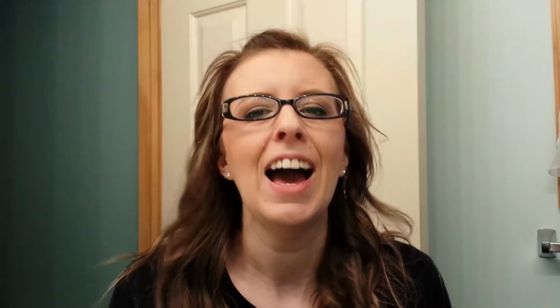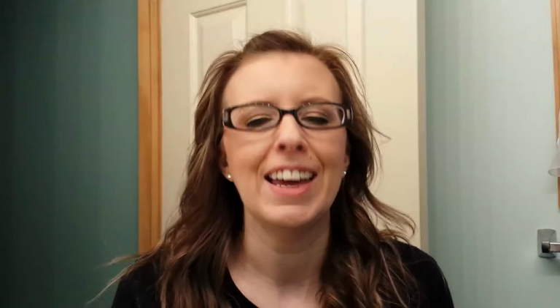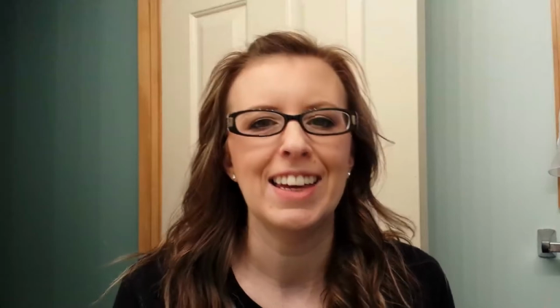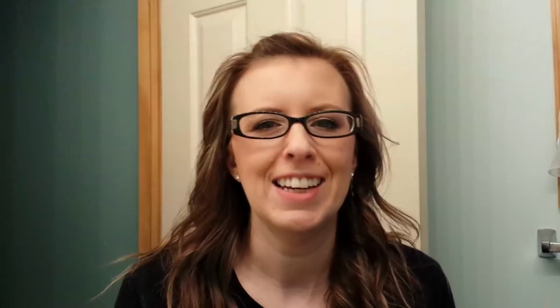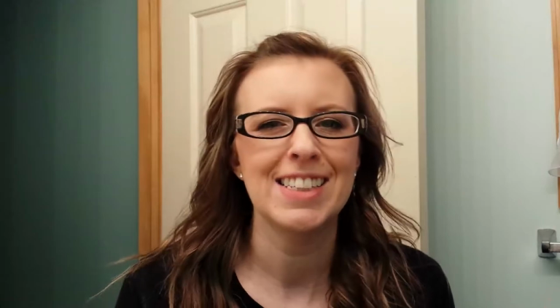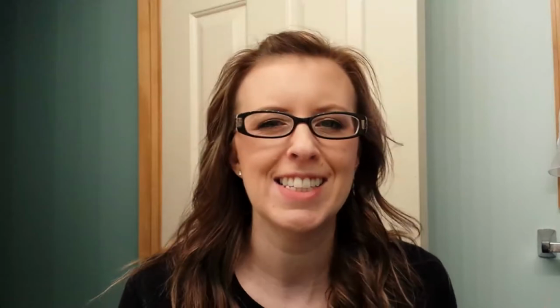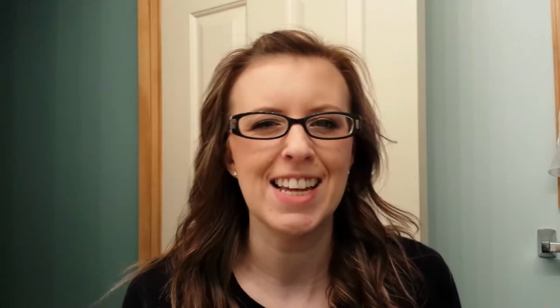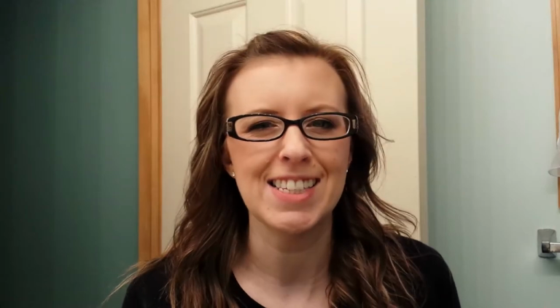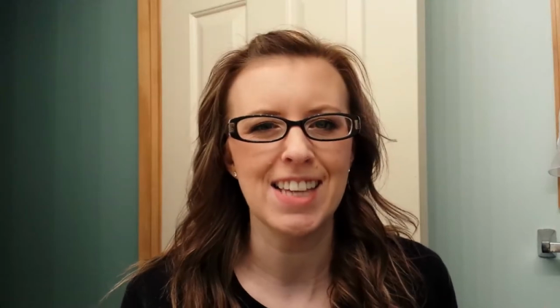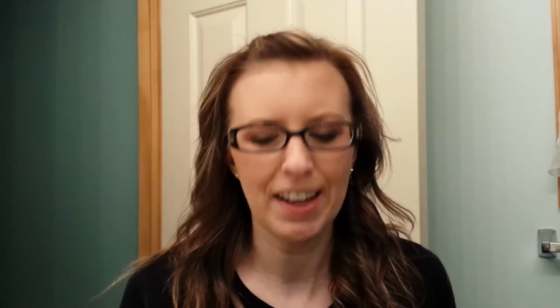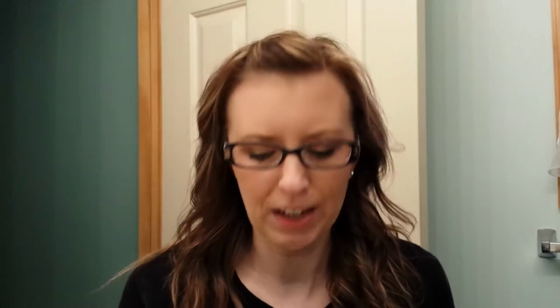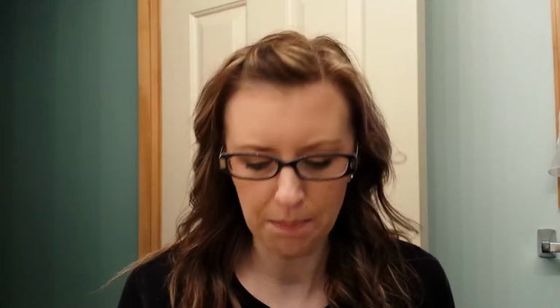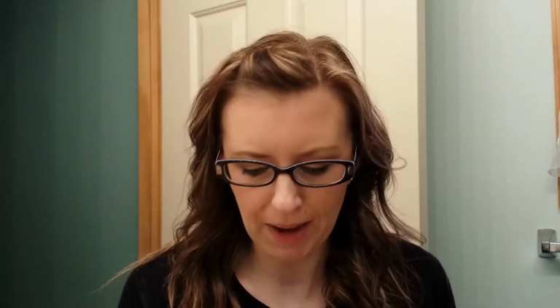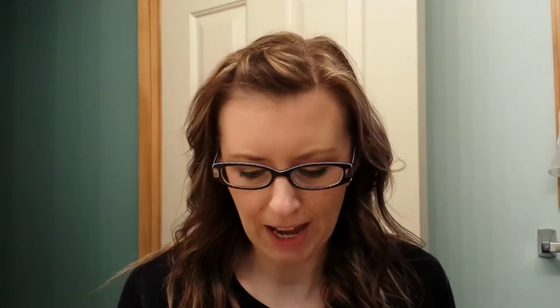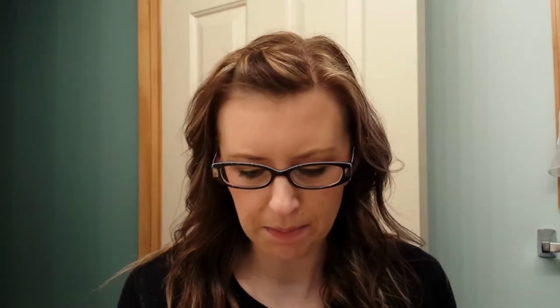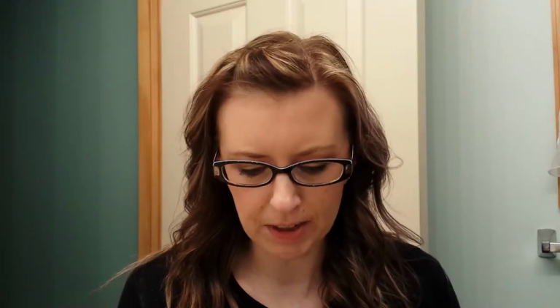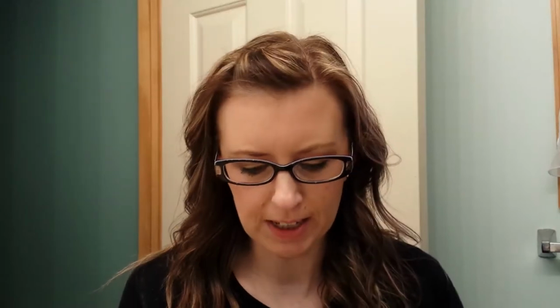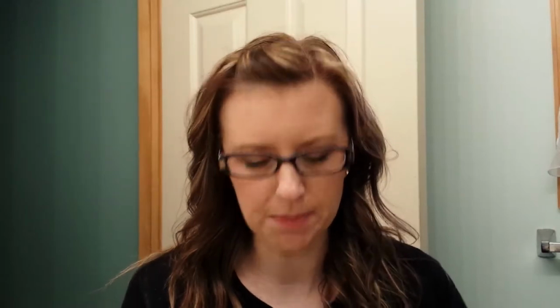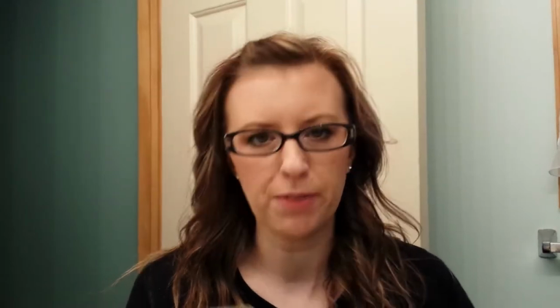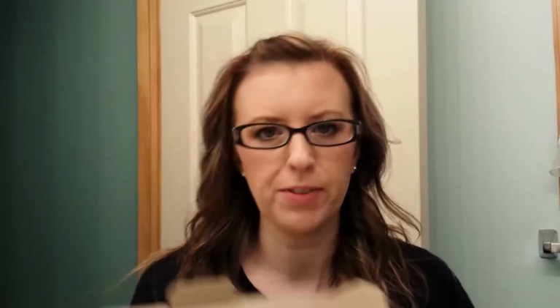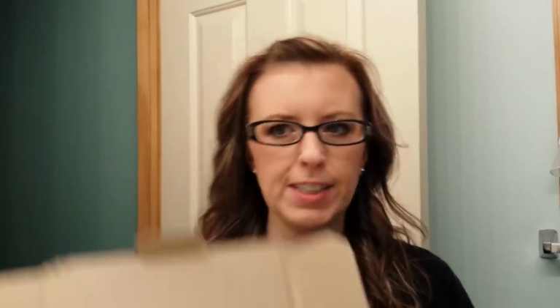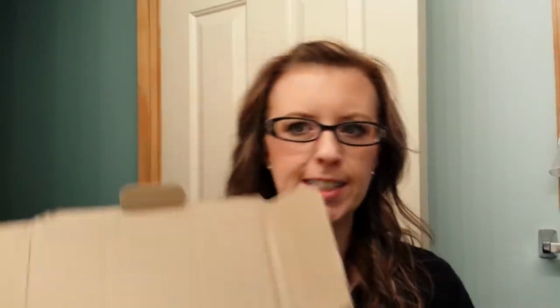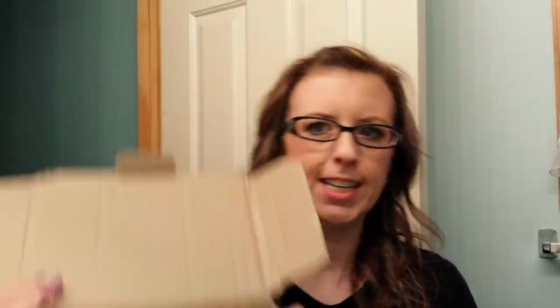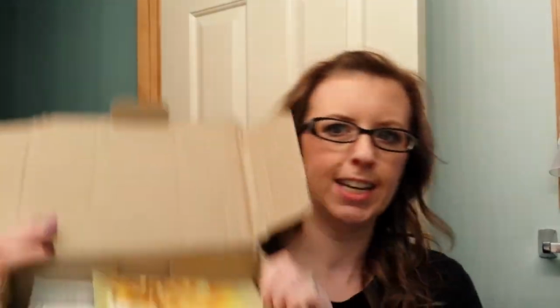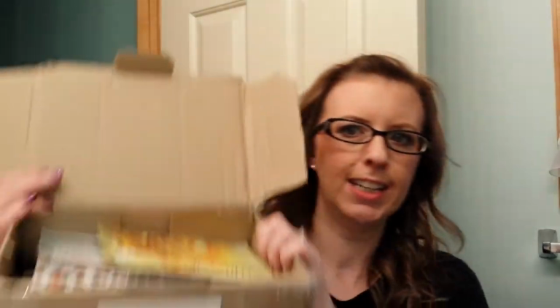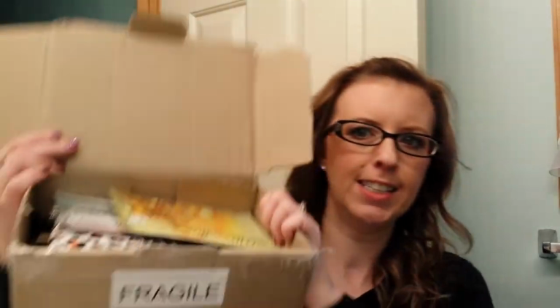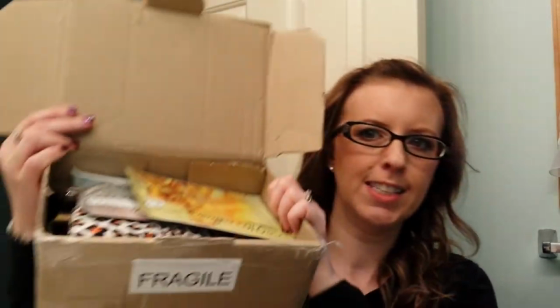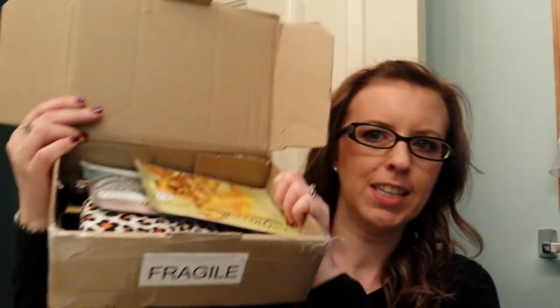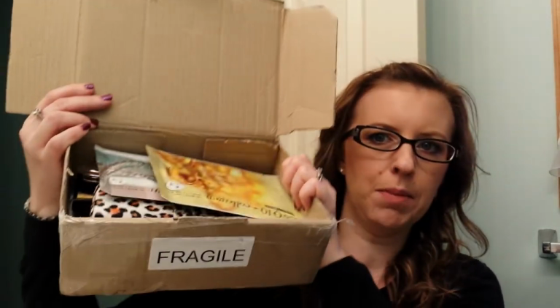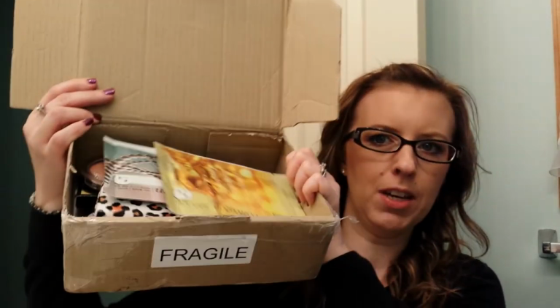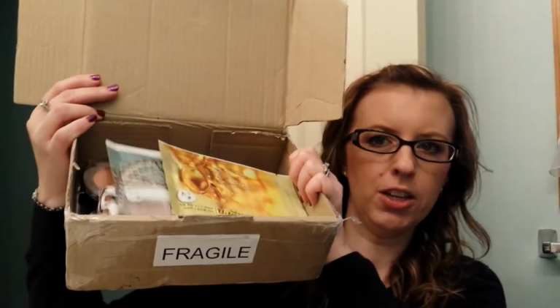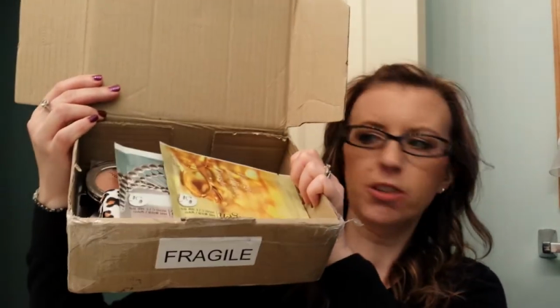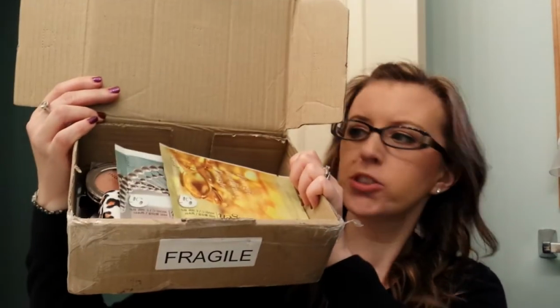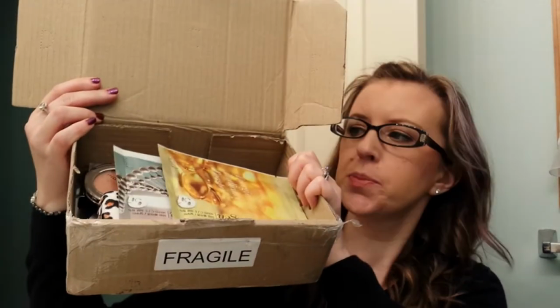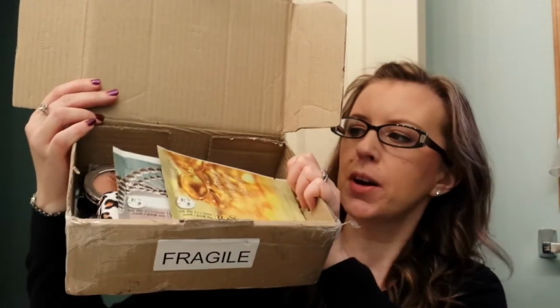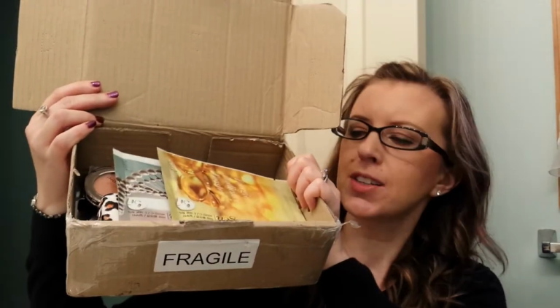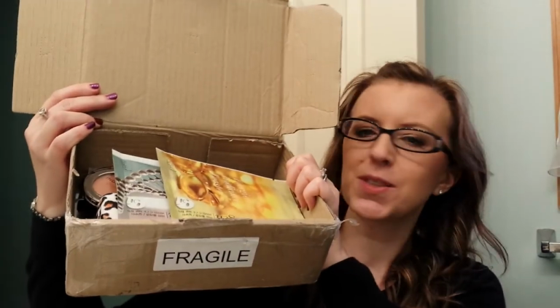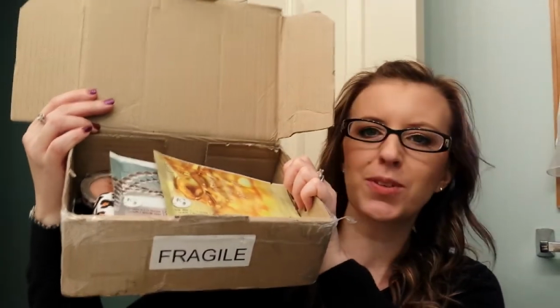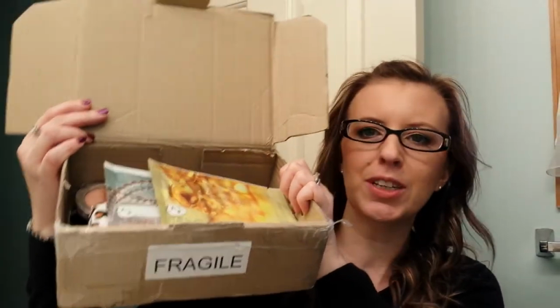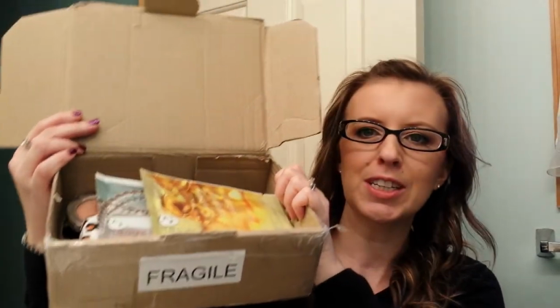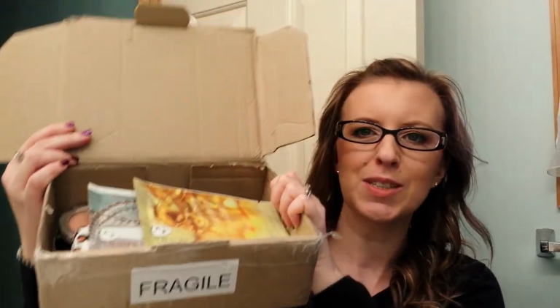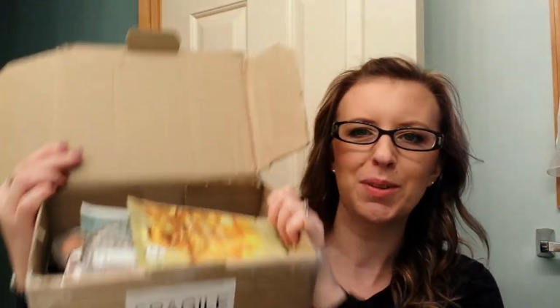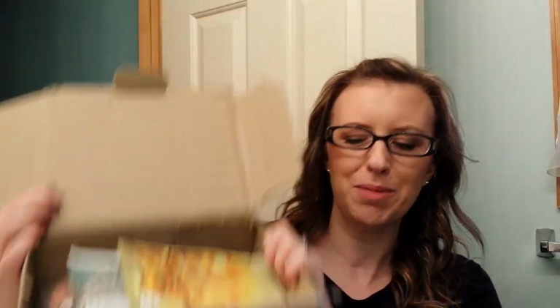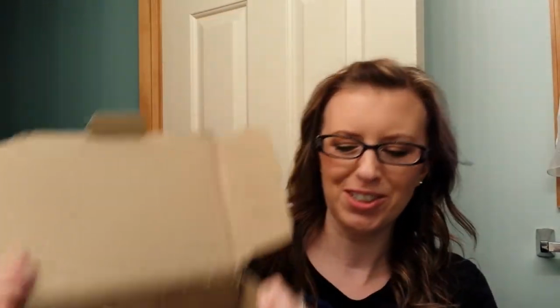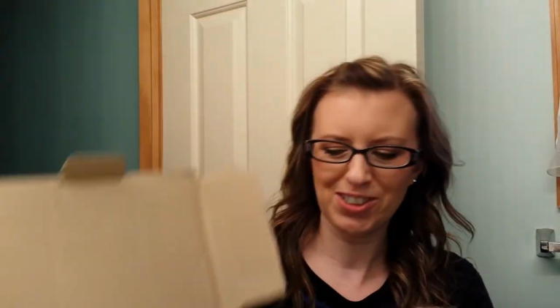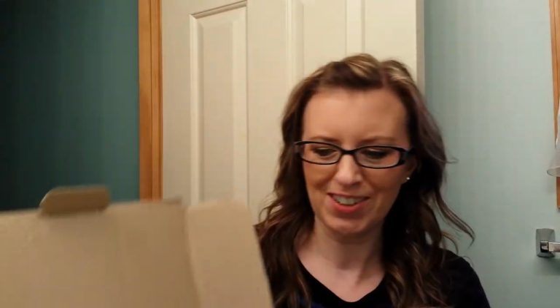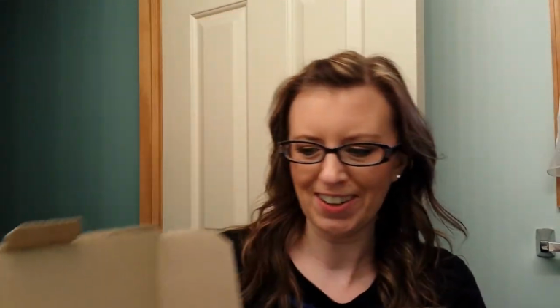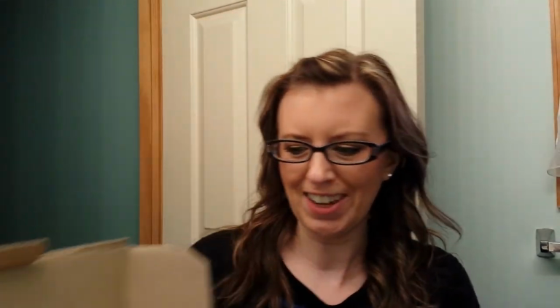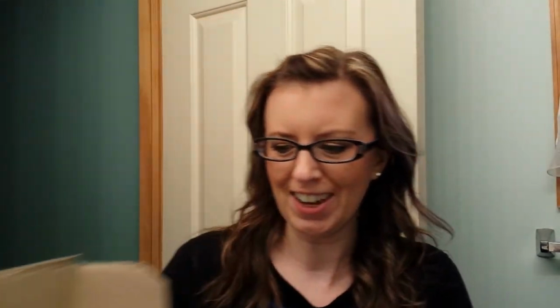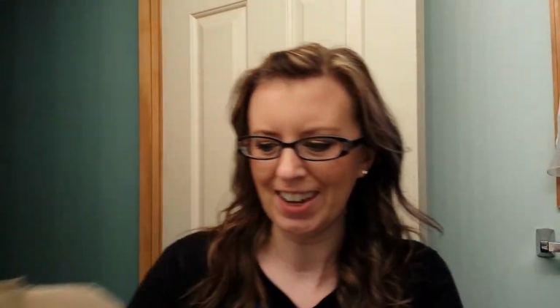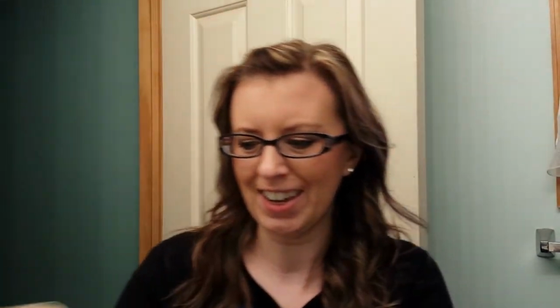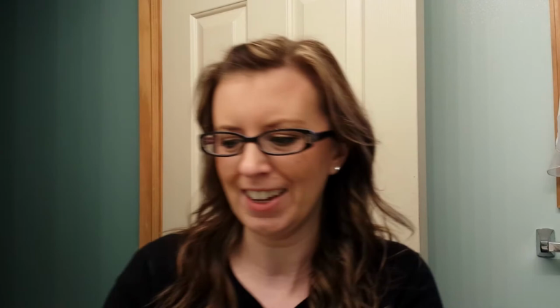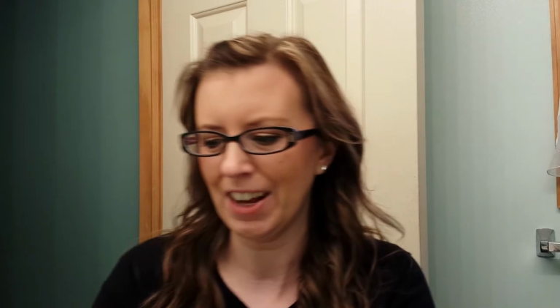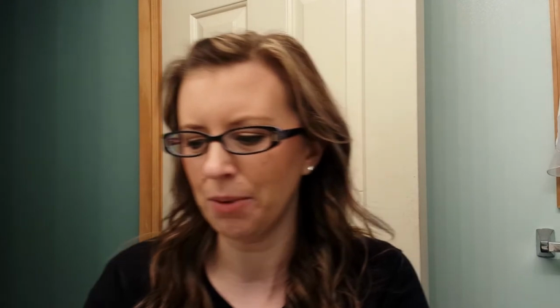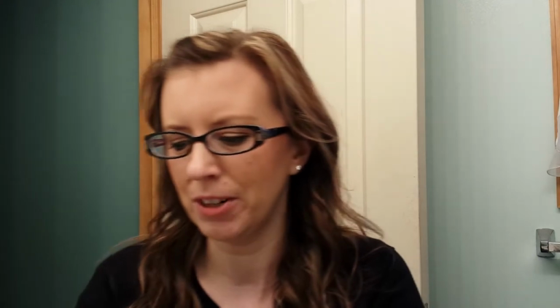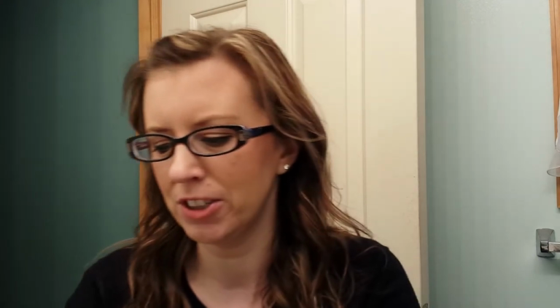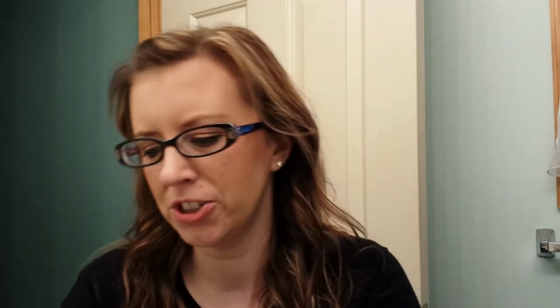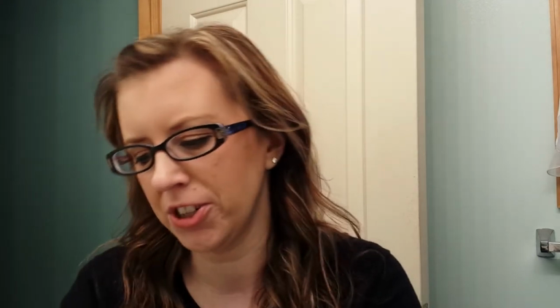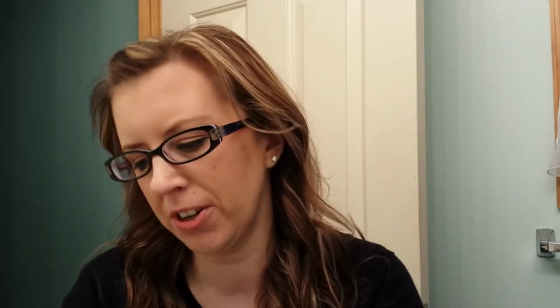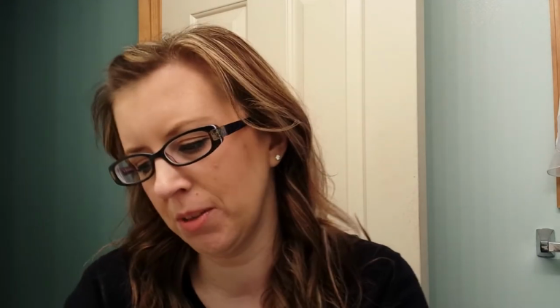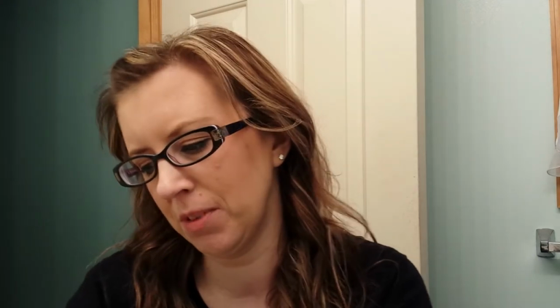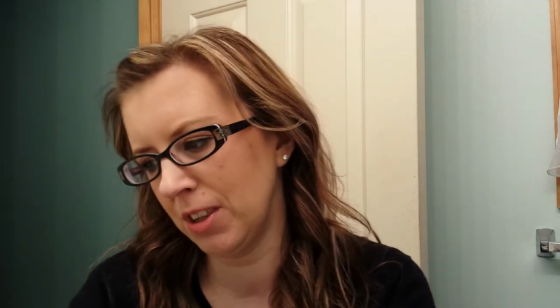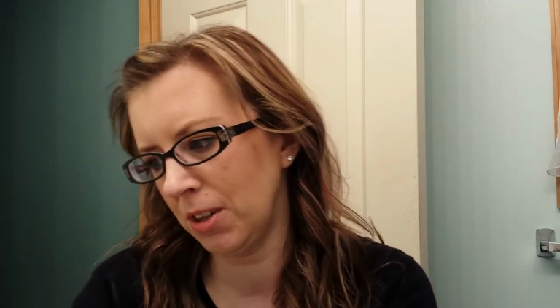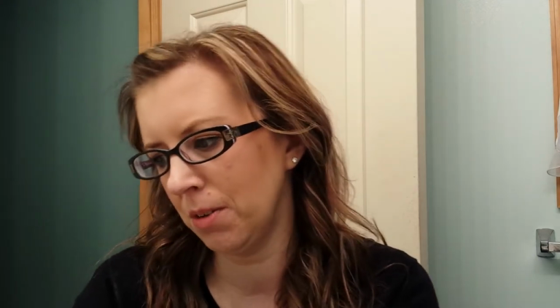It's Tessa and I'm back because my friend Deanna sent me a huge box of goodies from Australia and I wanted to share them with you.